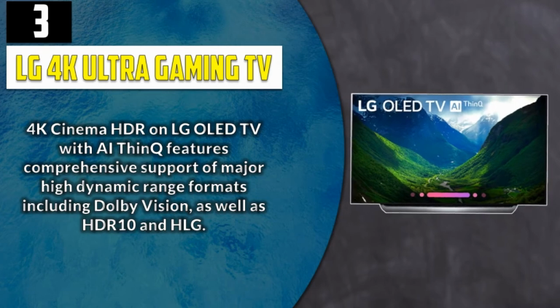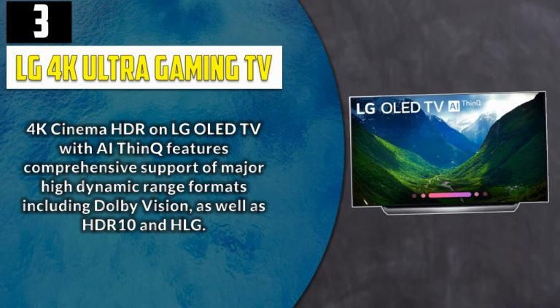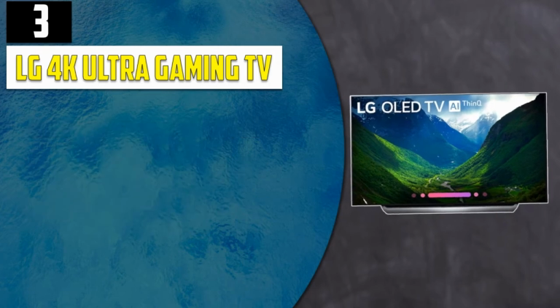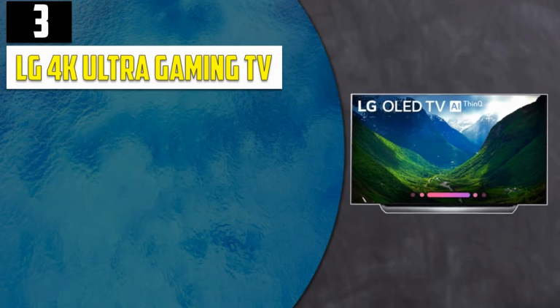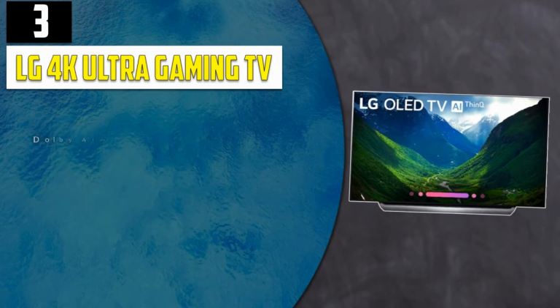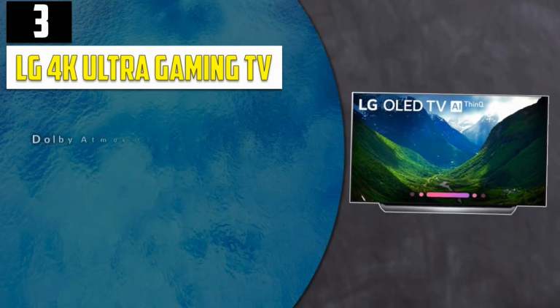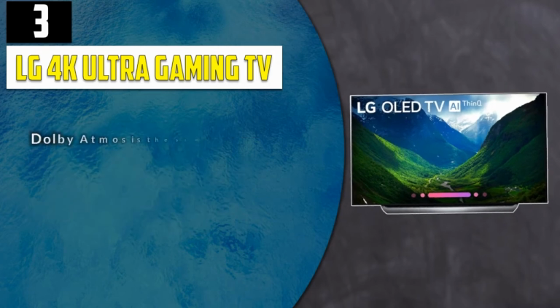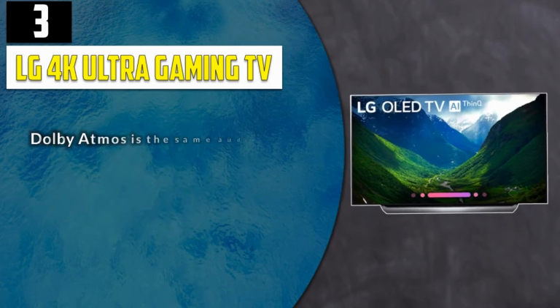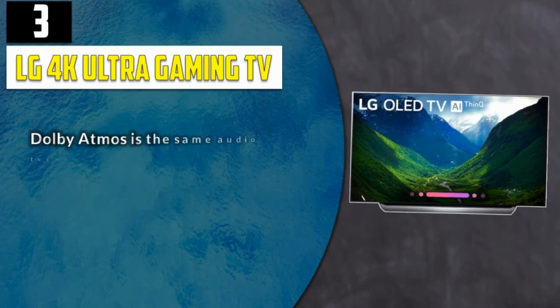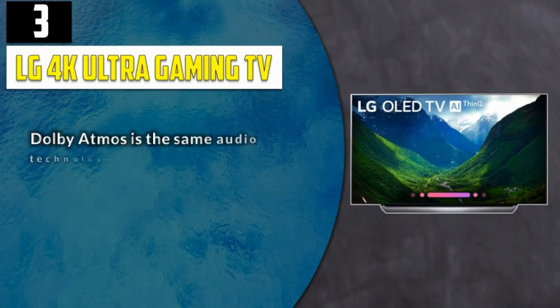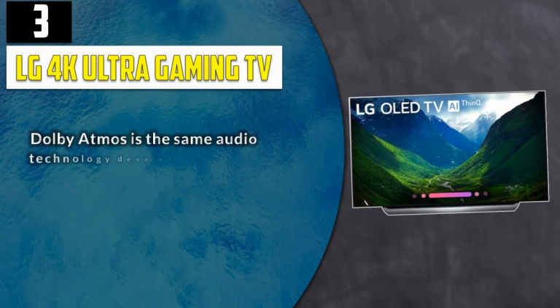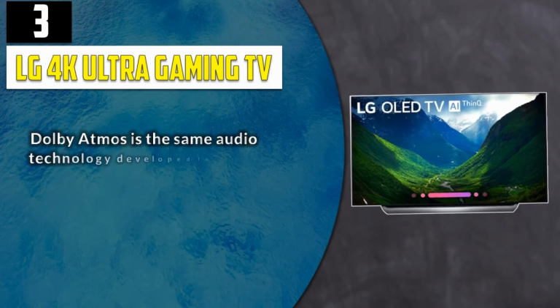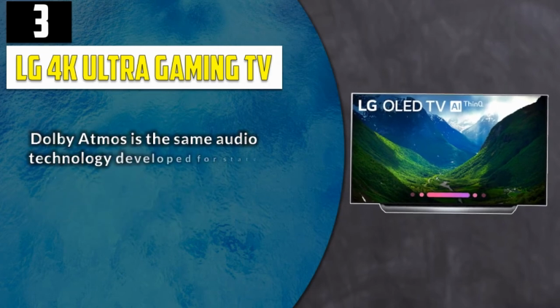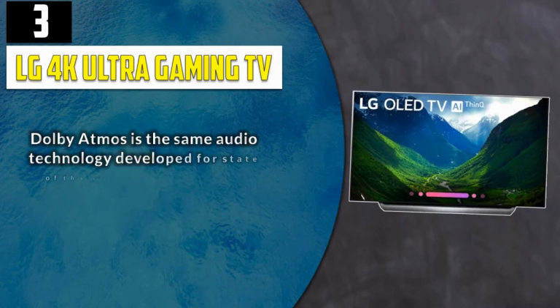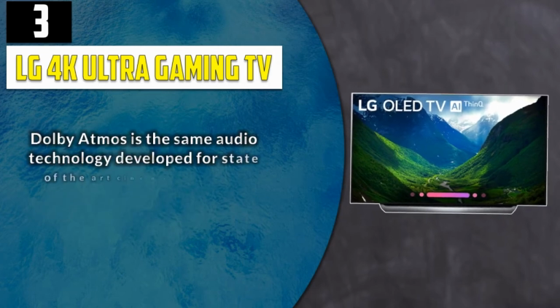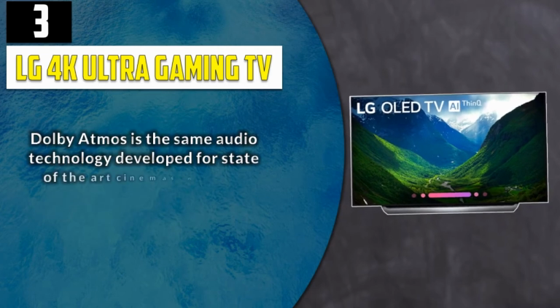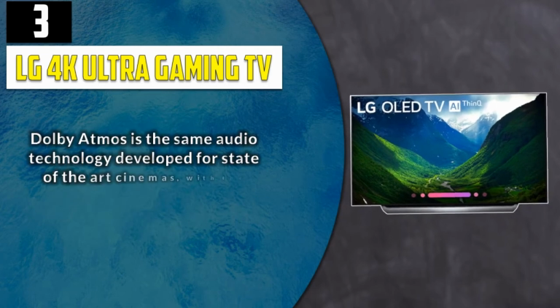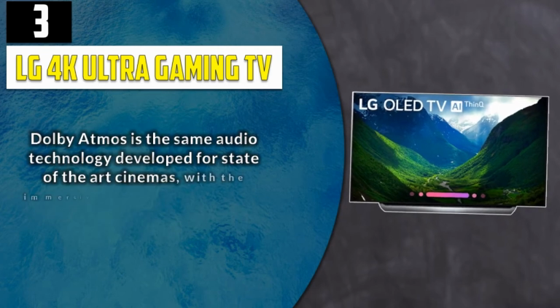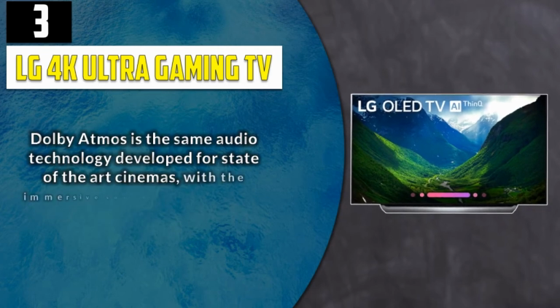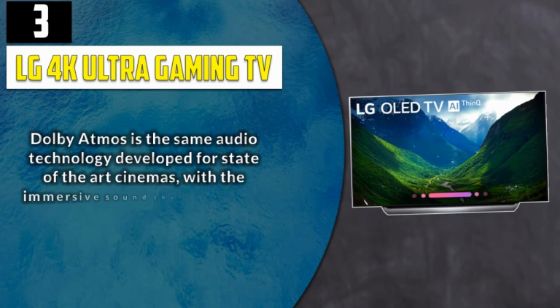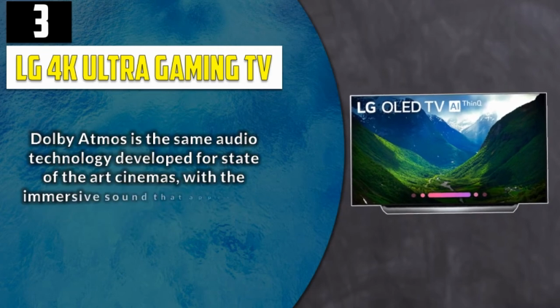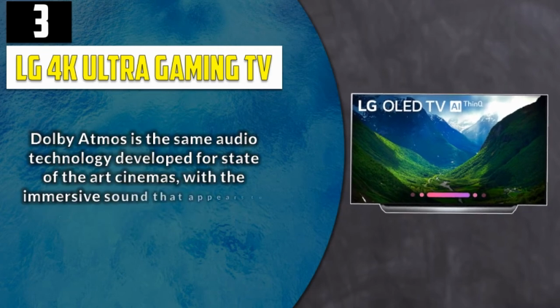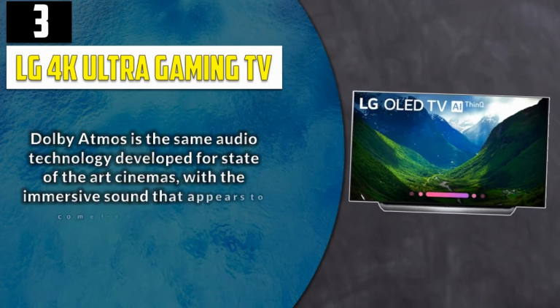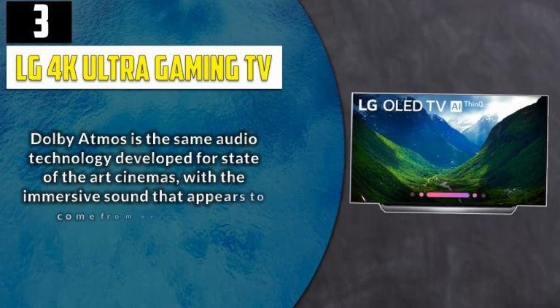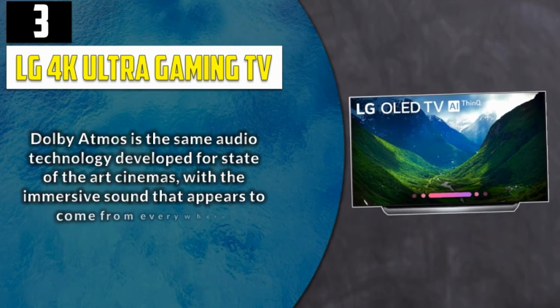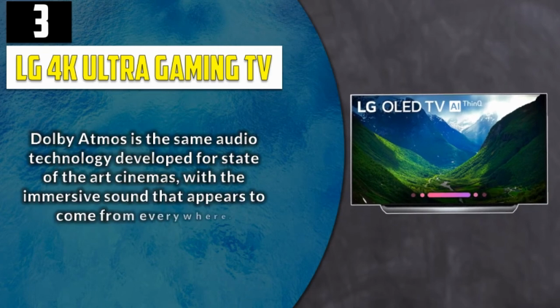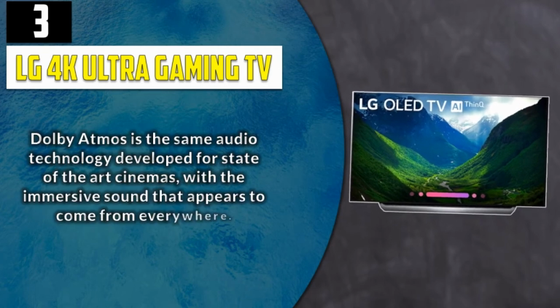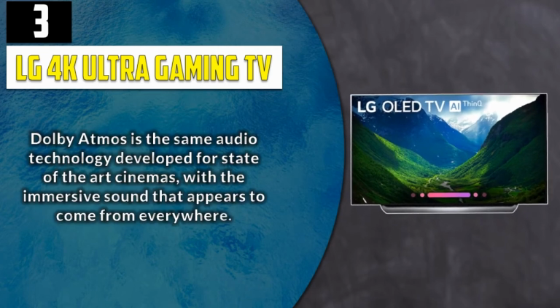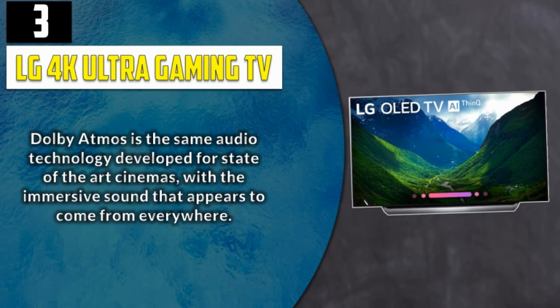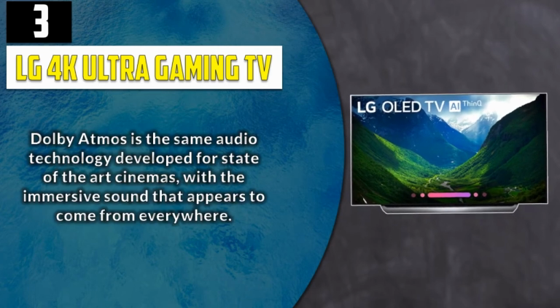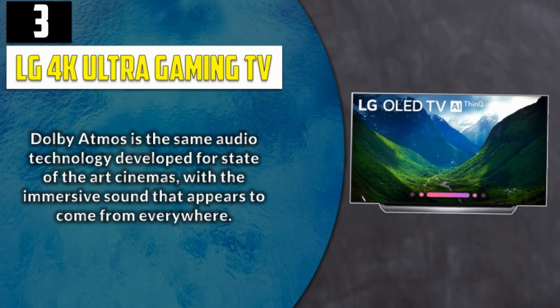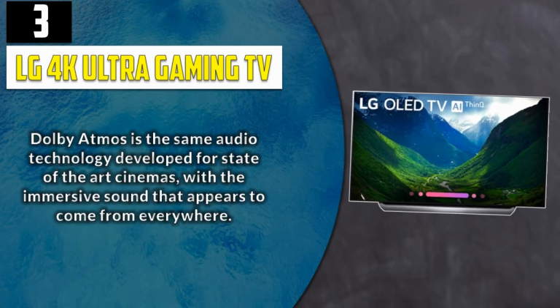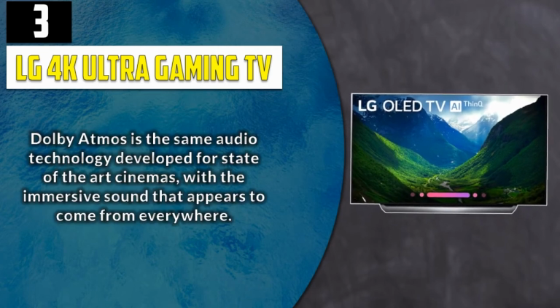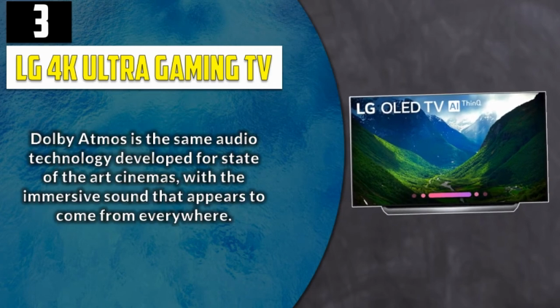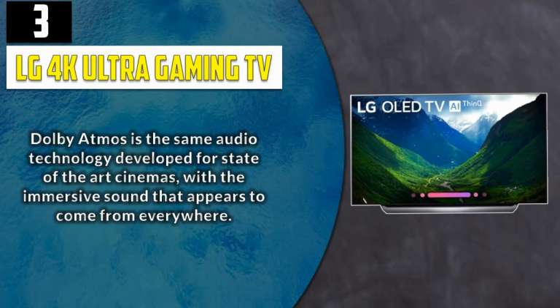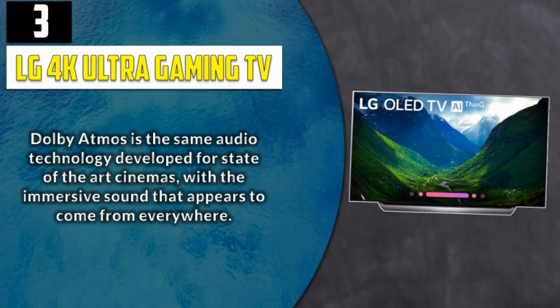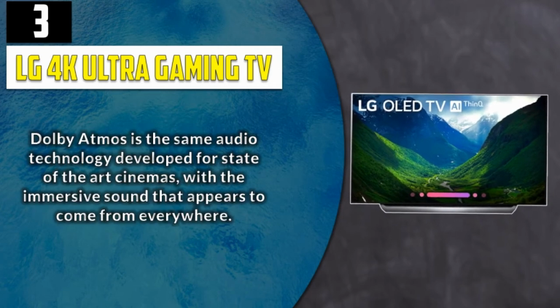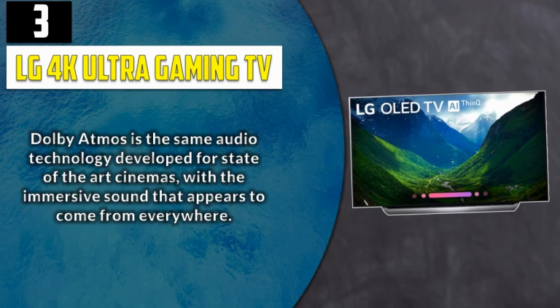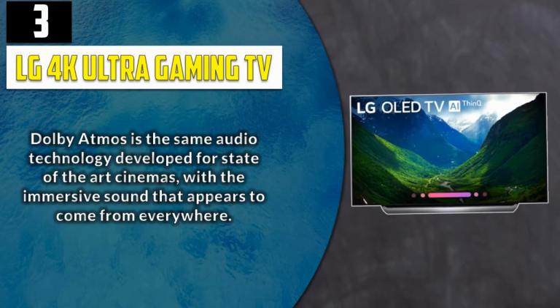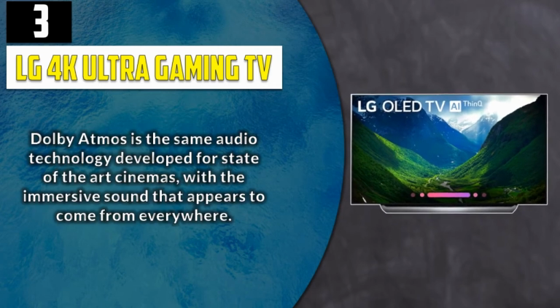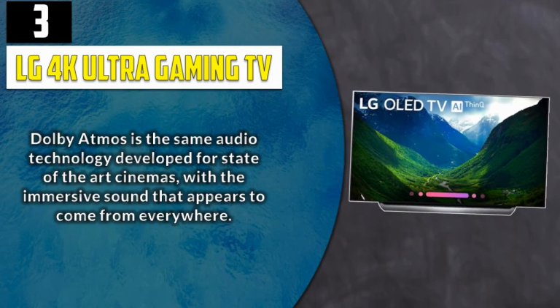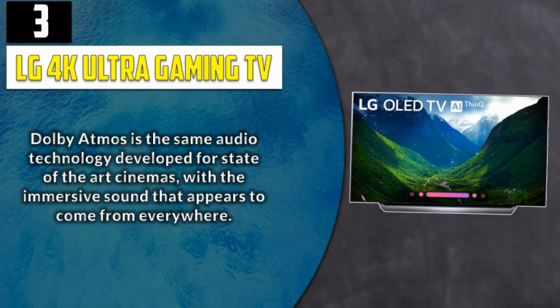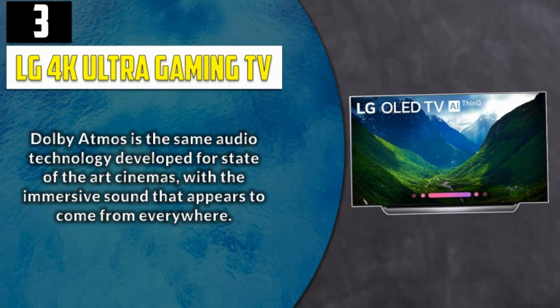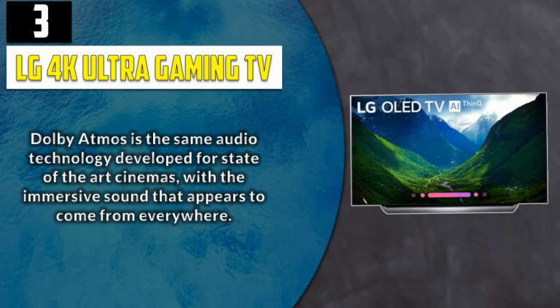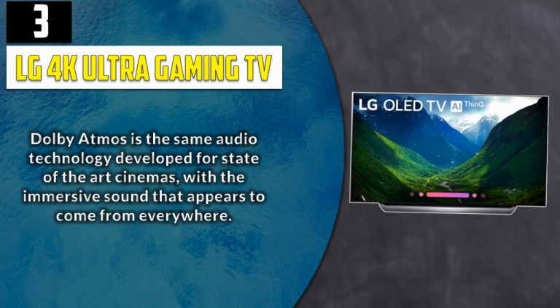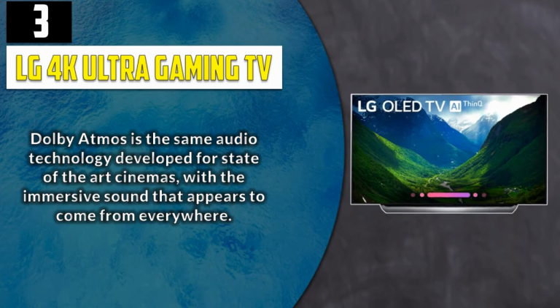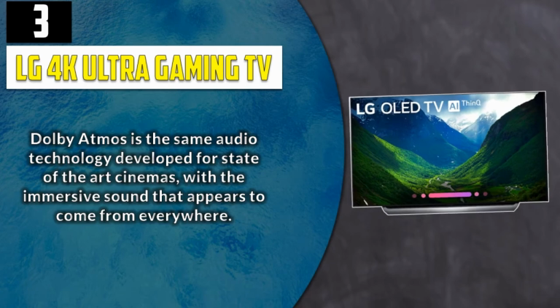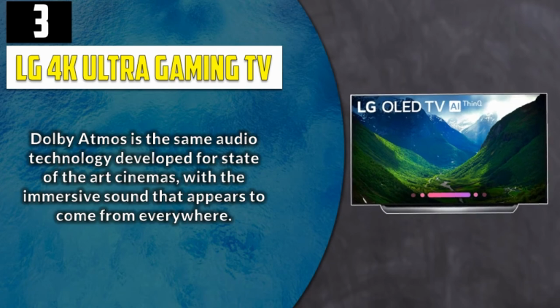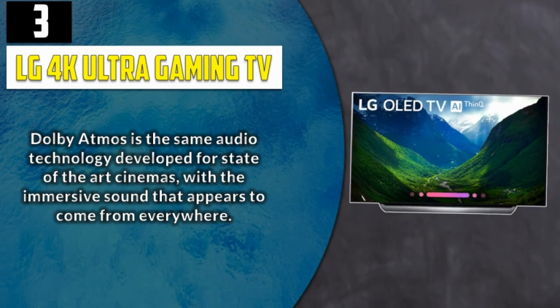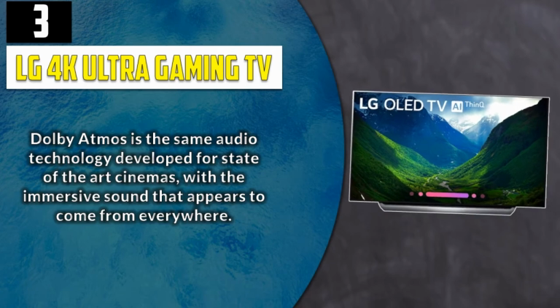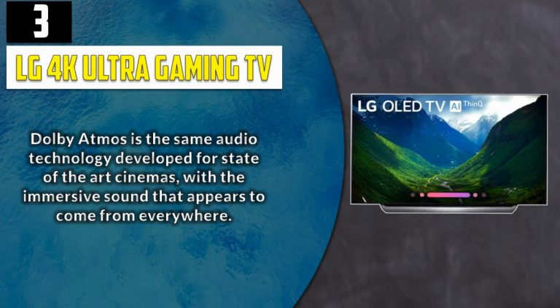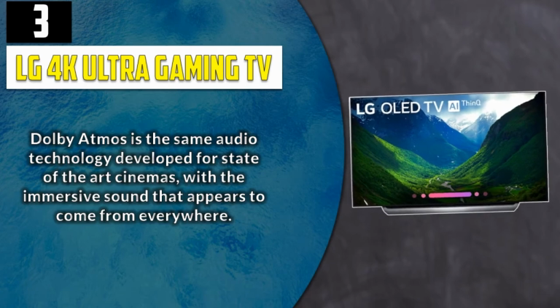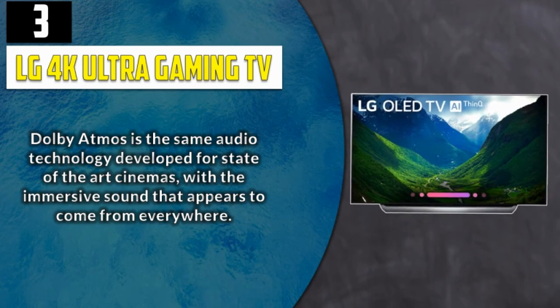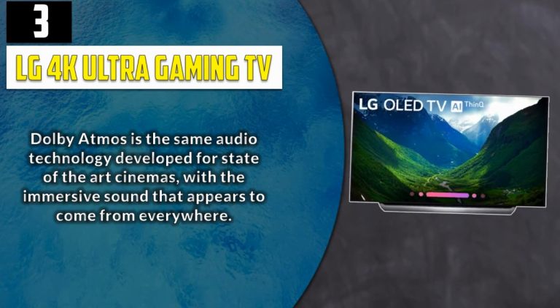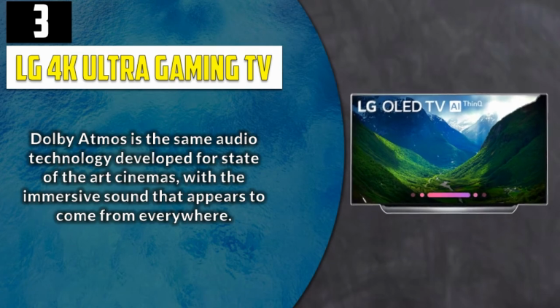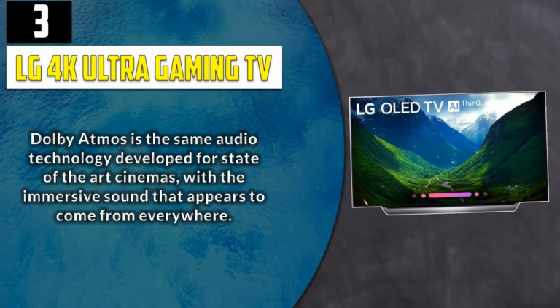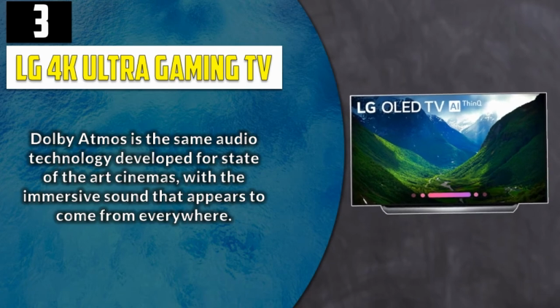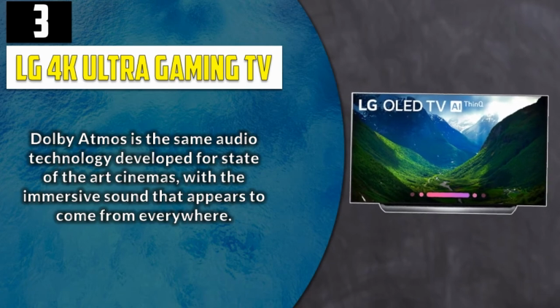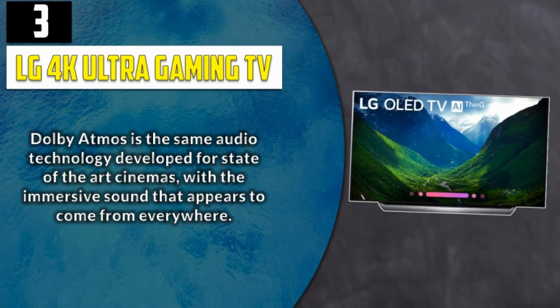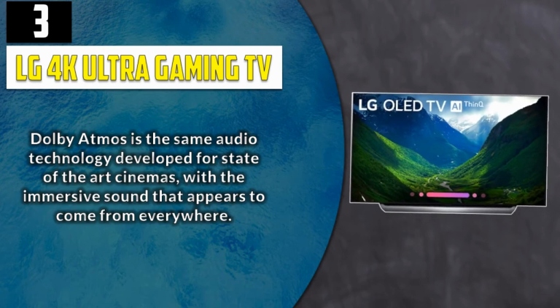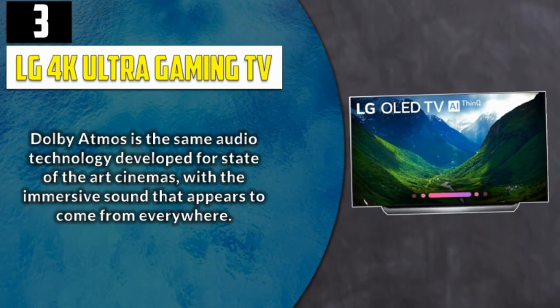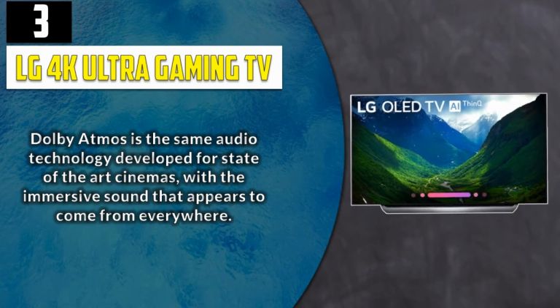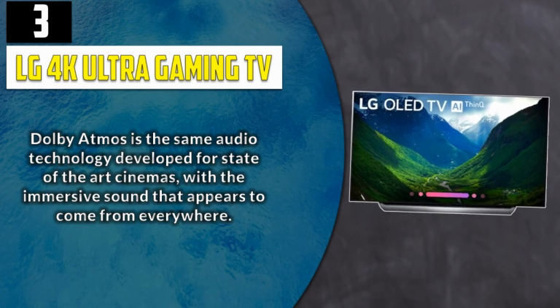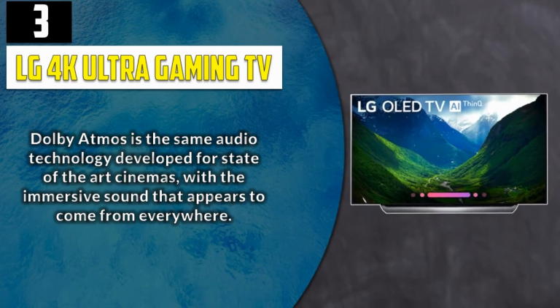Dolby Atmos is the same audio technology developed for state-of-the-art cinemas, with immersive sound that appears to come from everywhere.